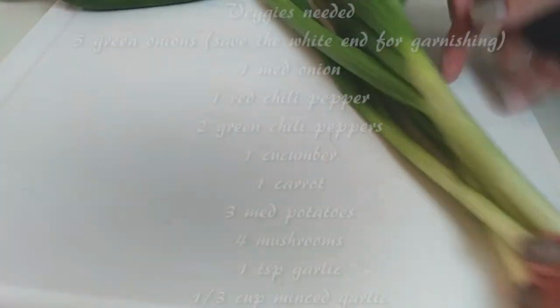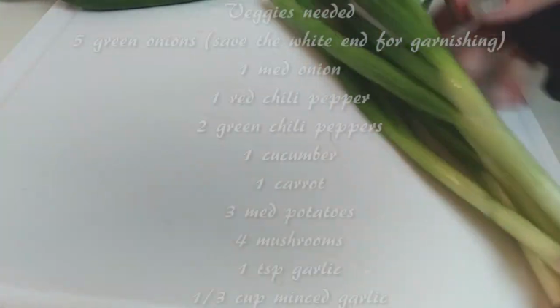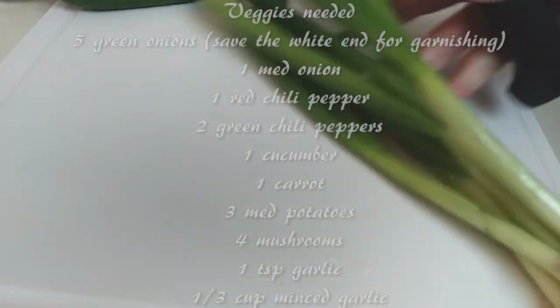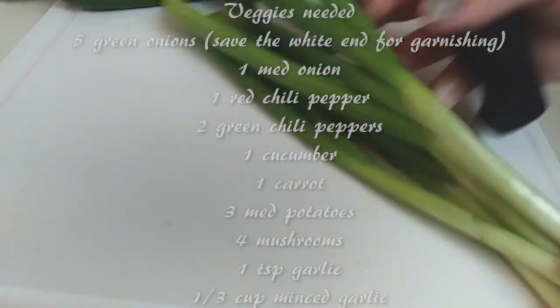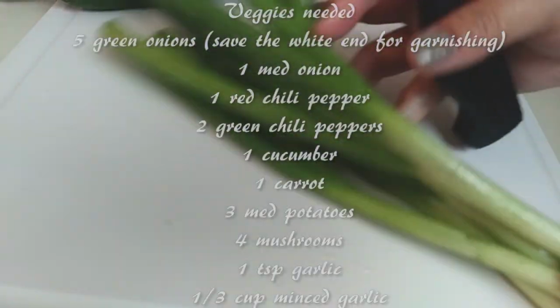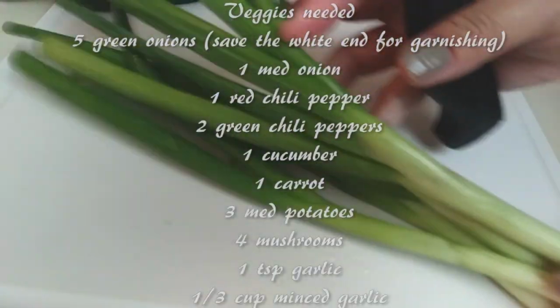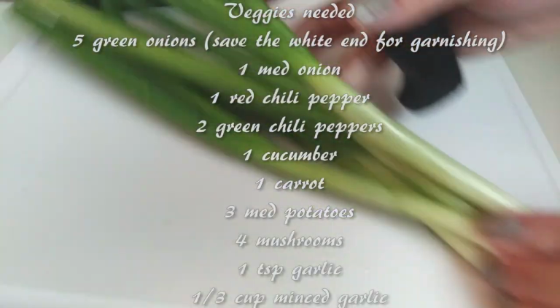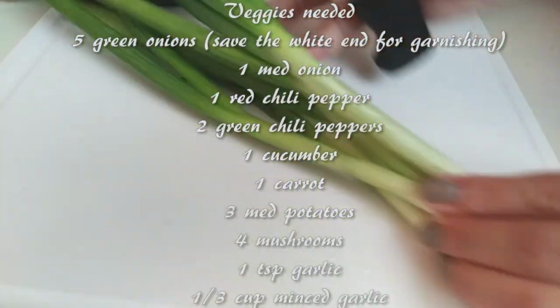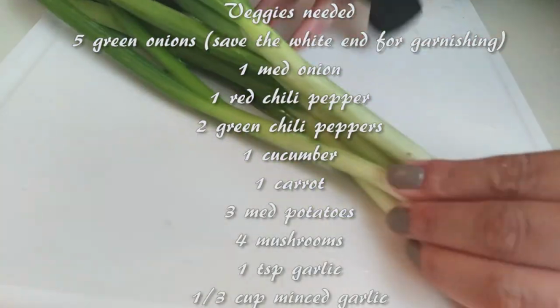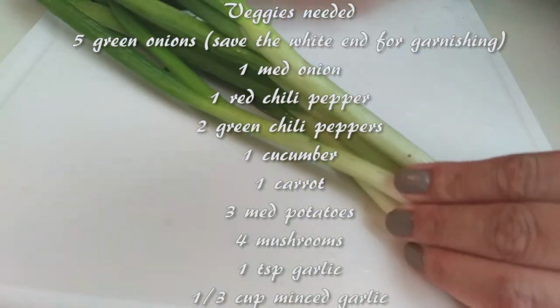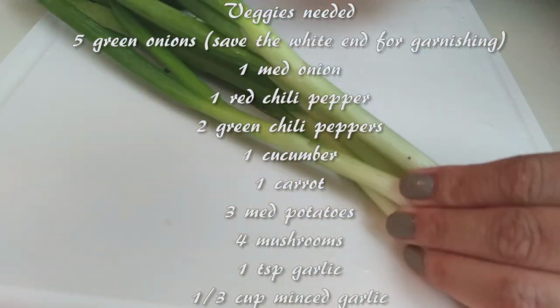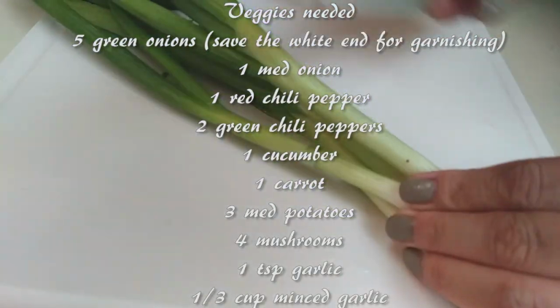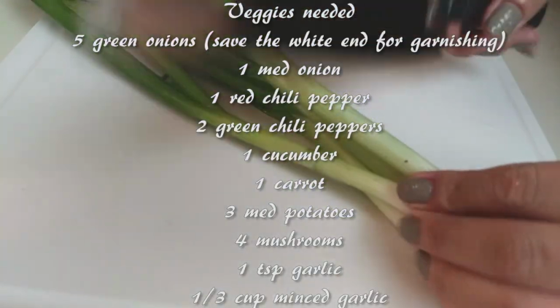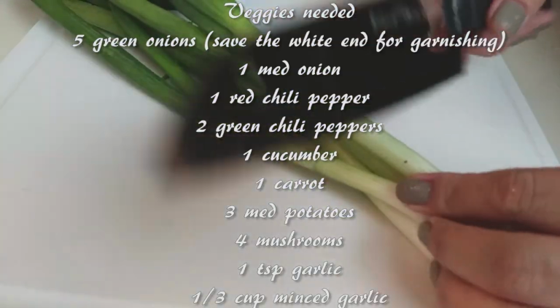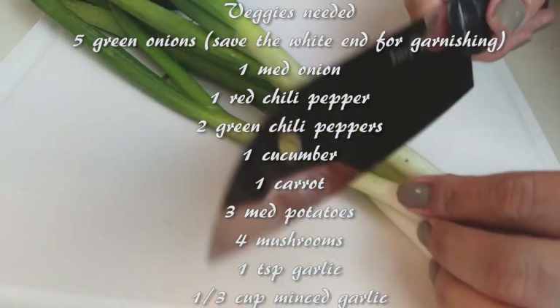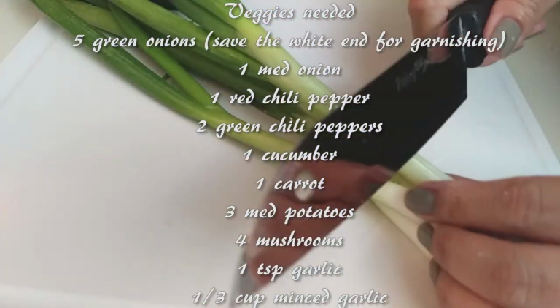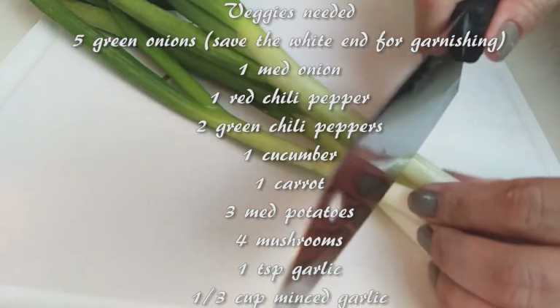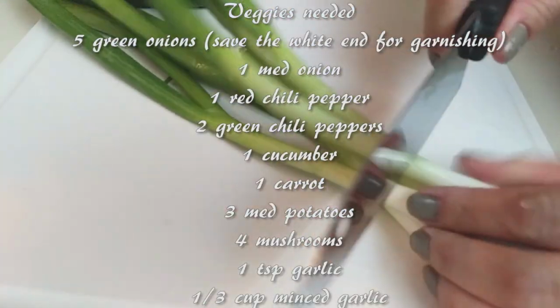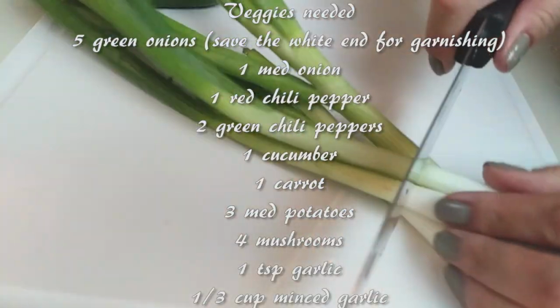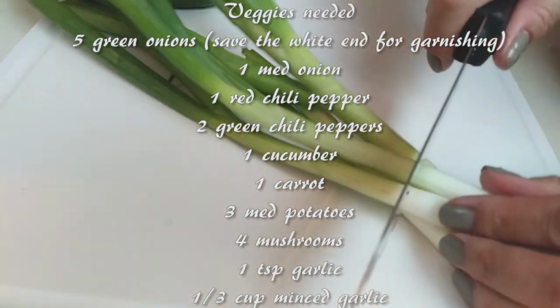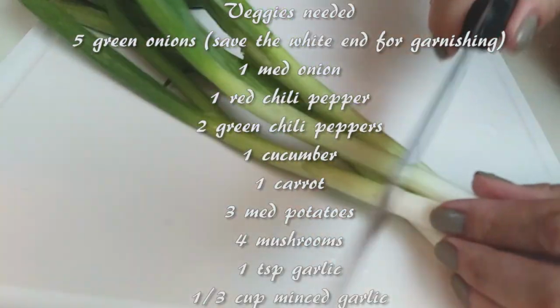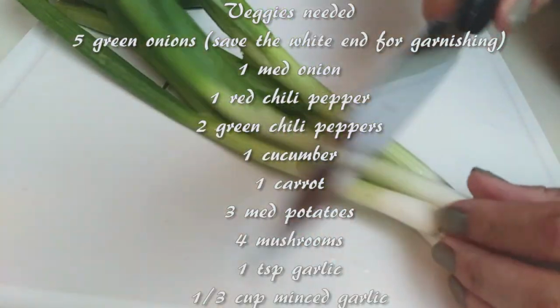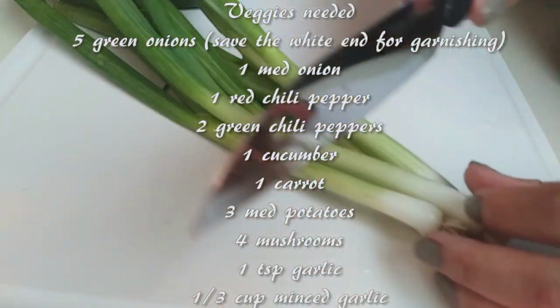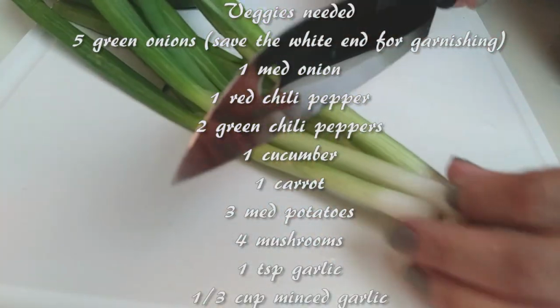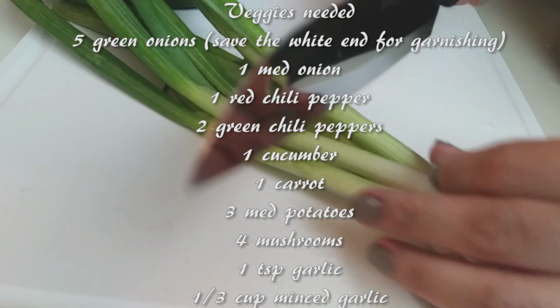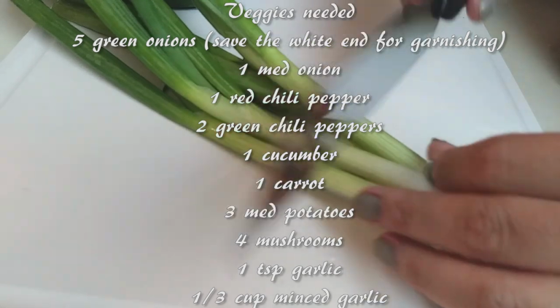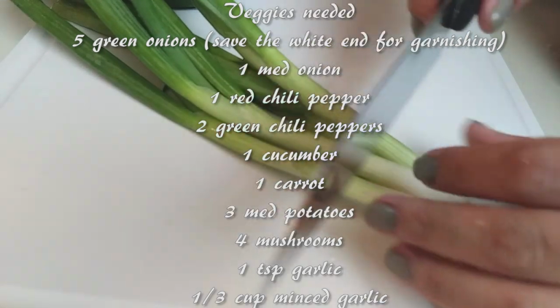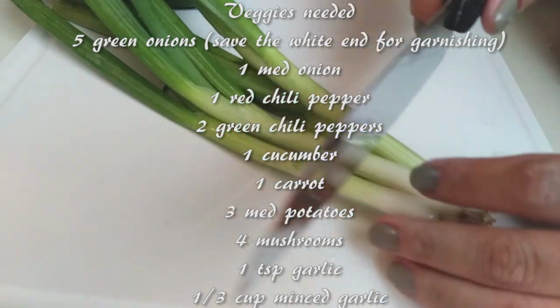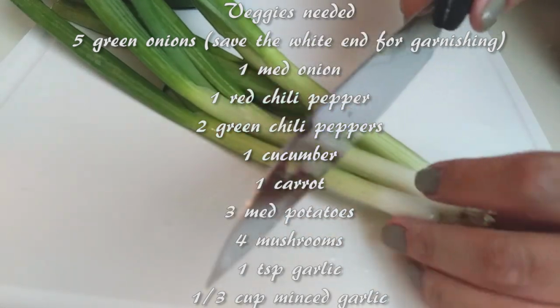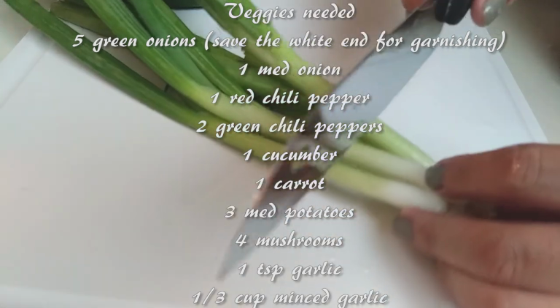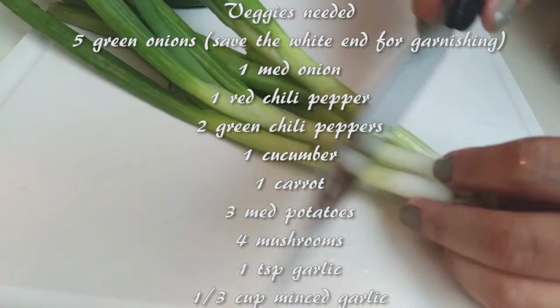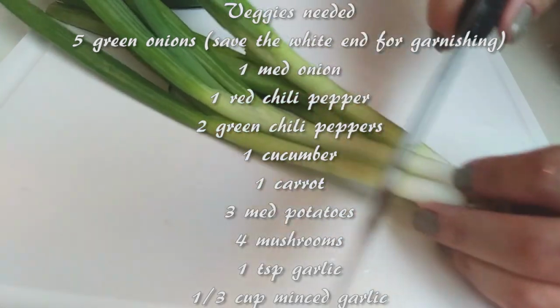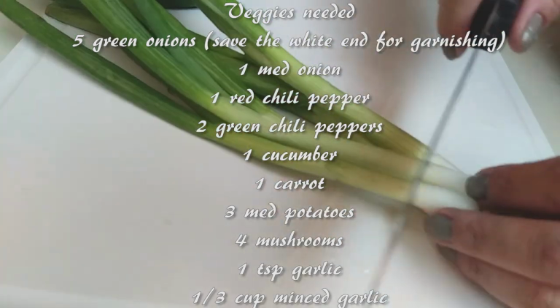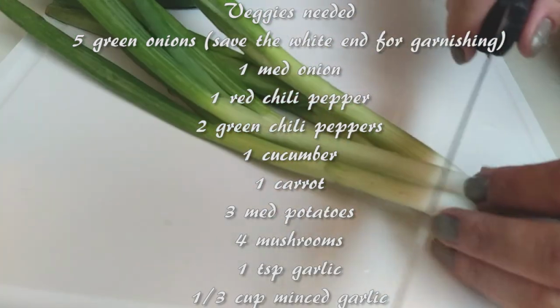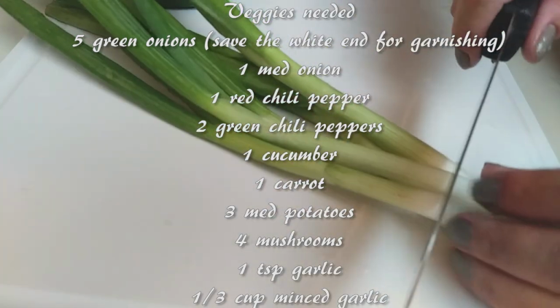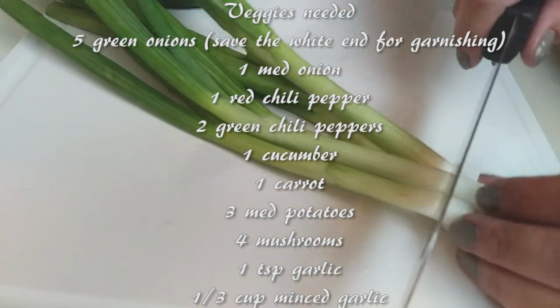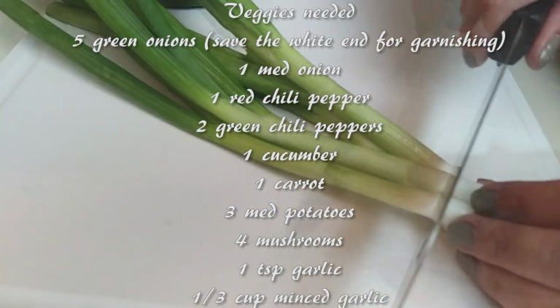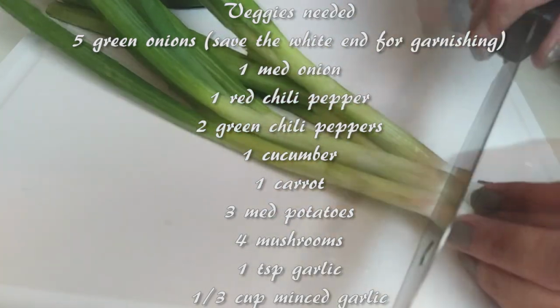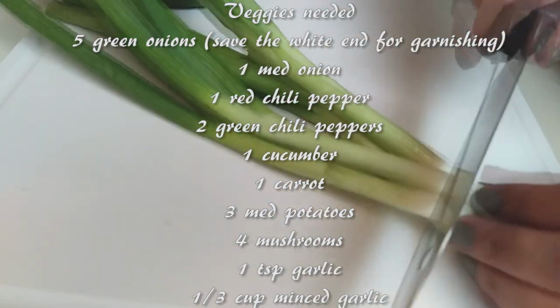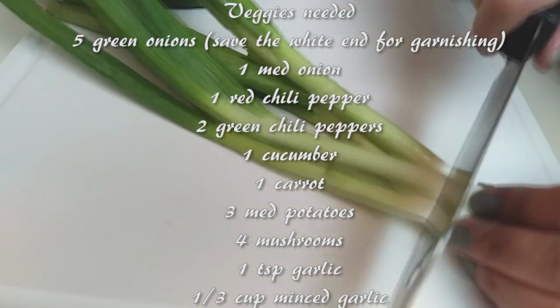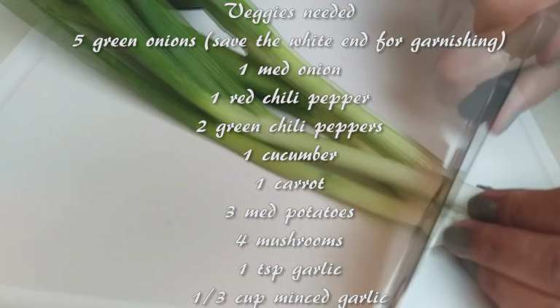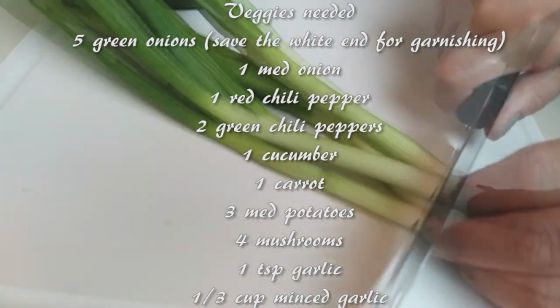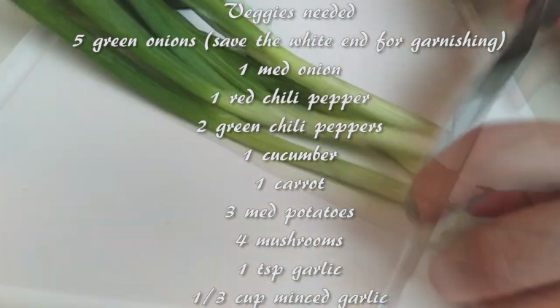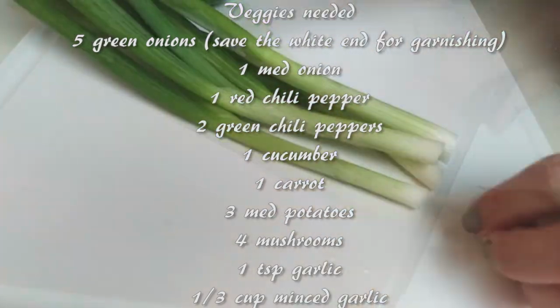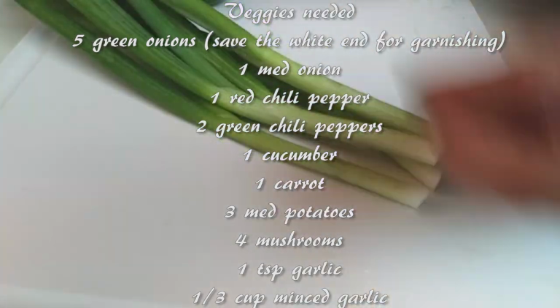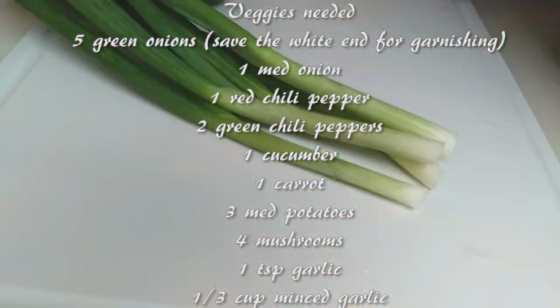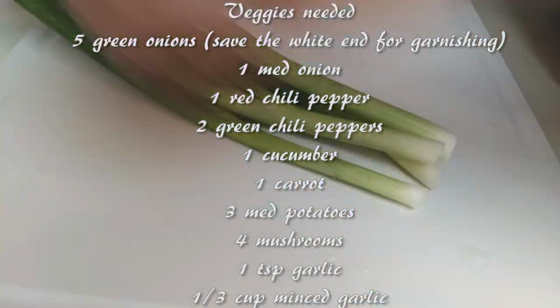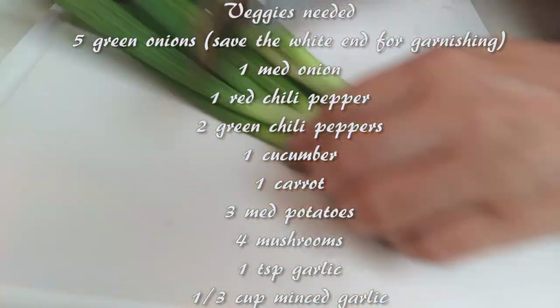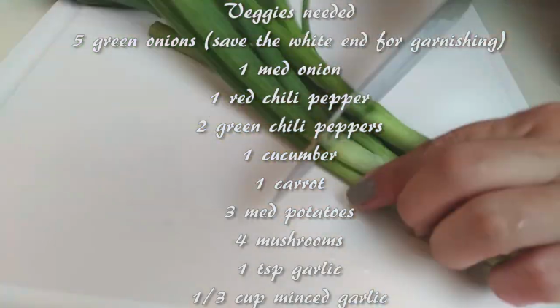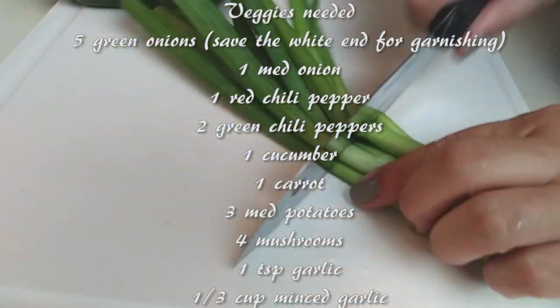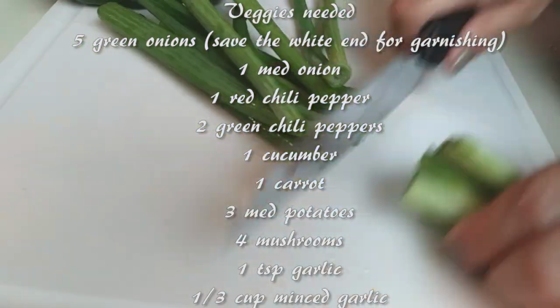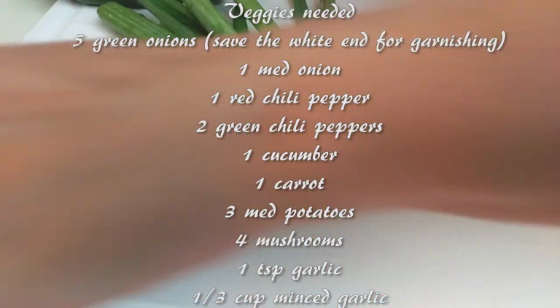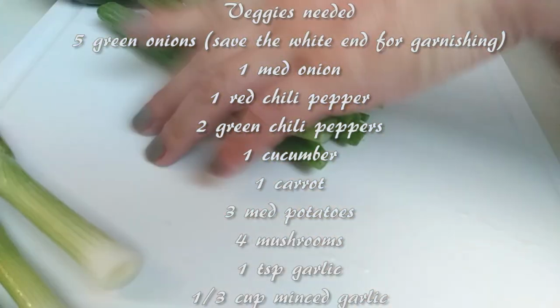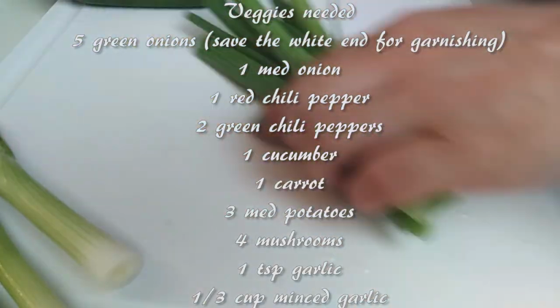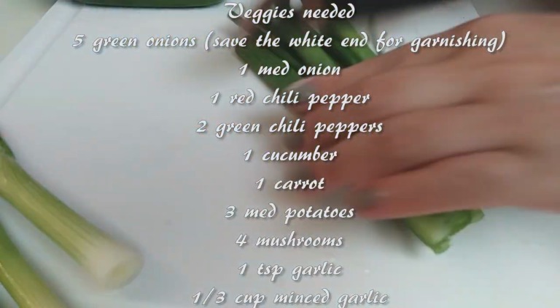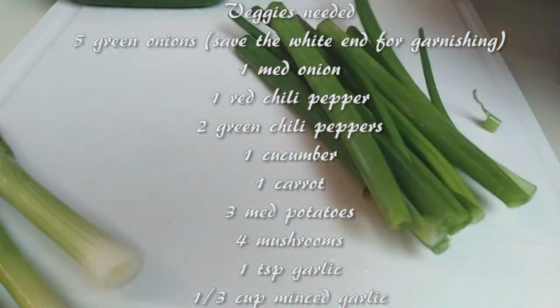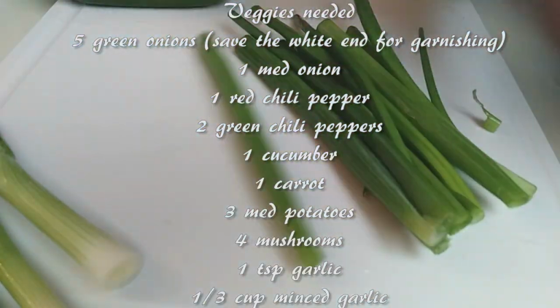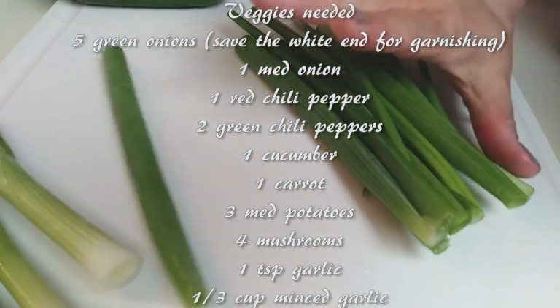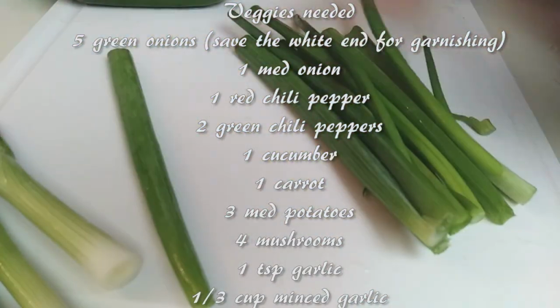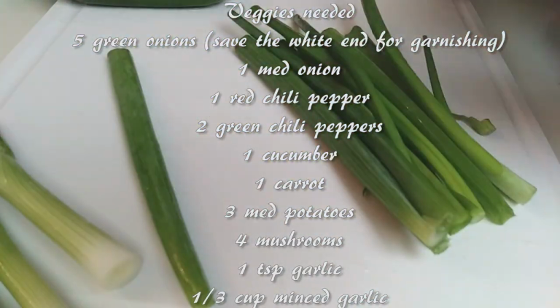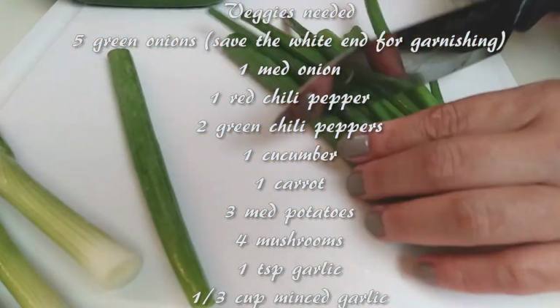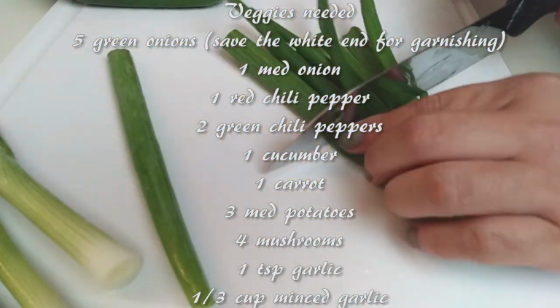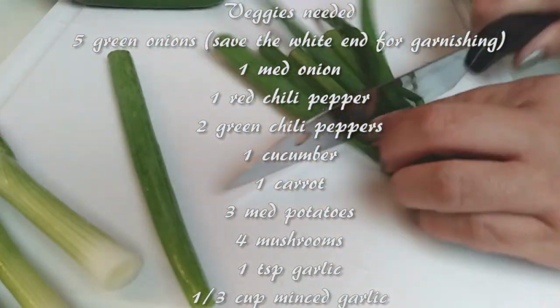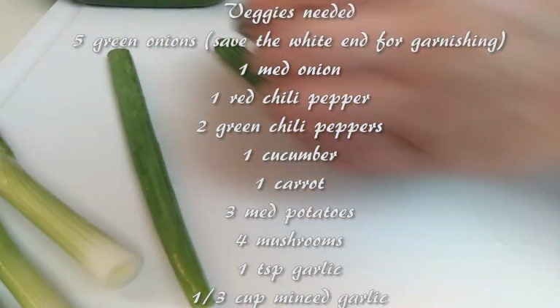I like to chop all of my veggies first to get that done and ready to go, so when we're cooking we can just throw everything in the pot.